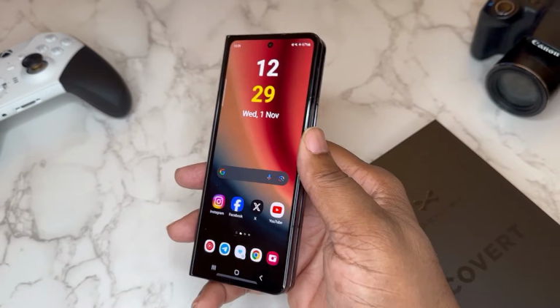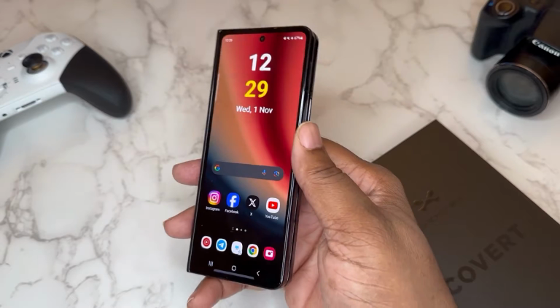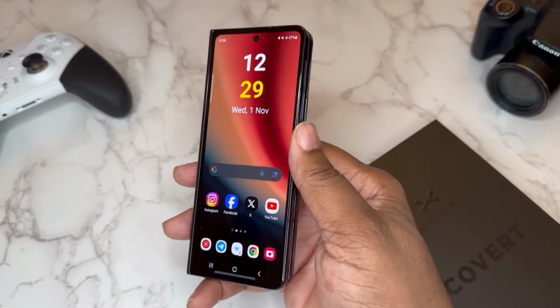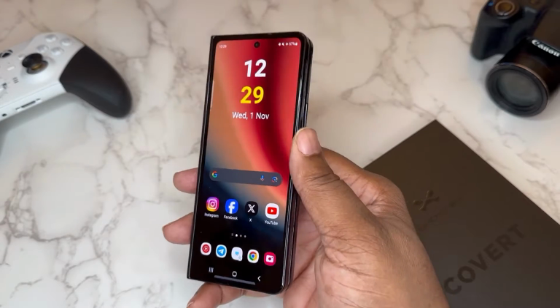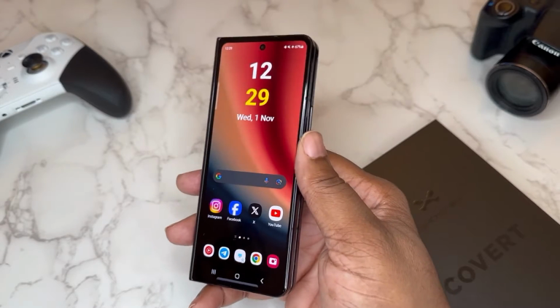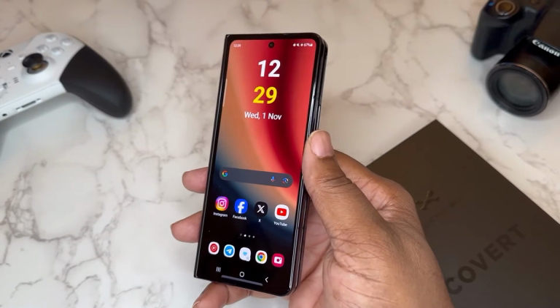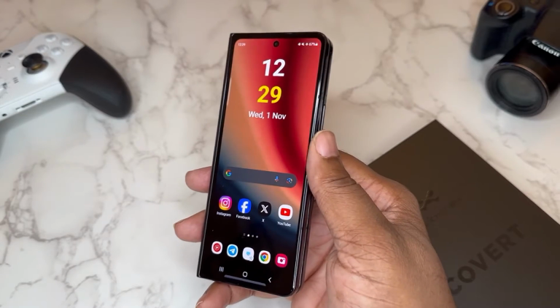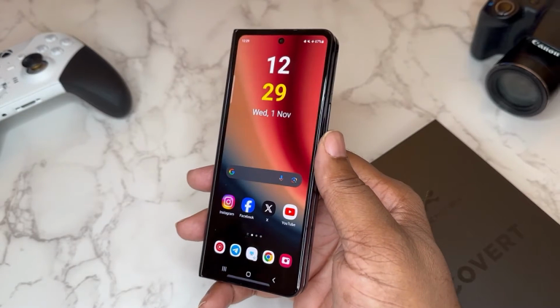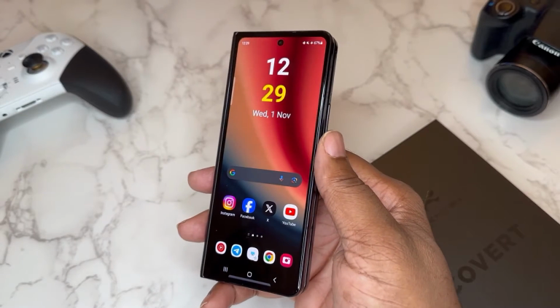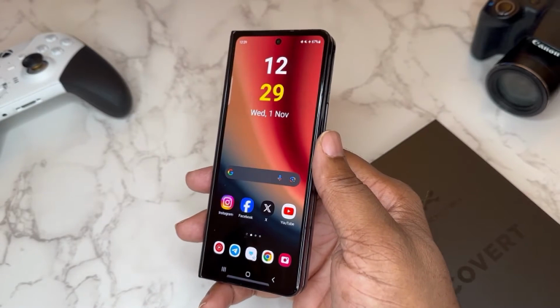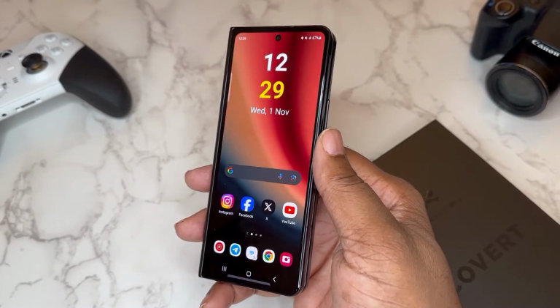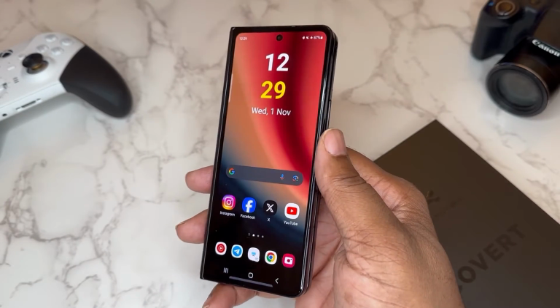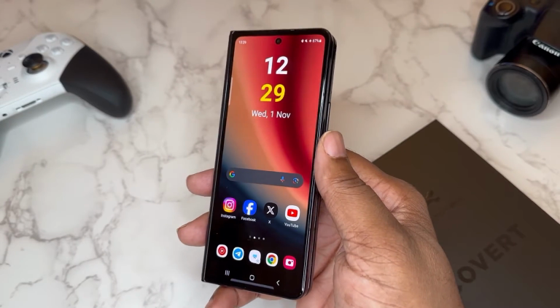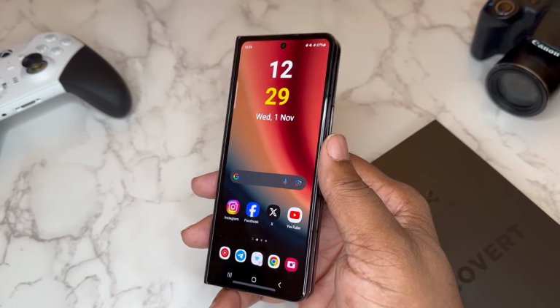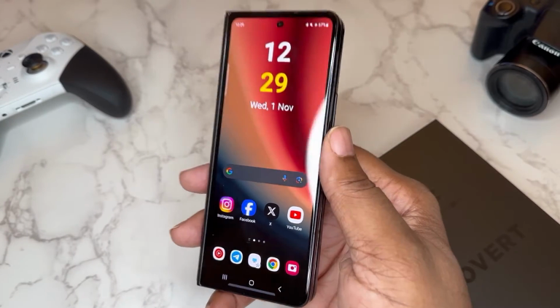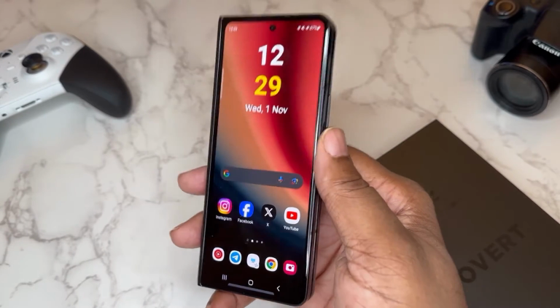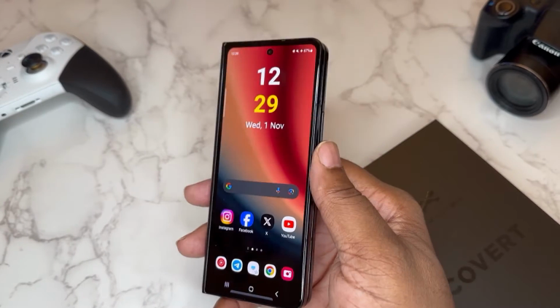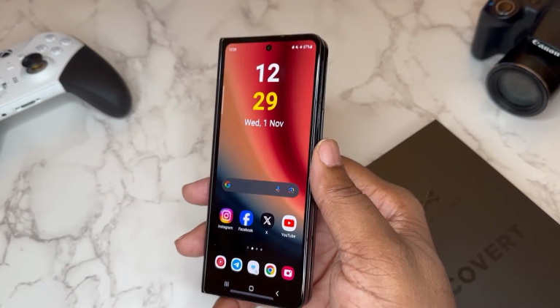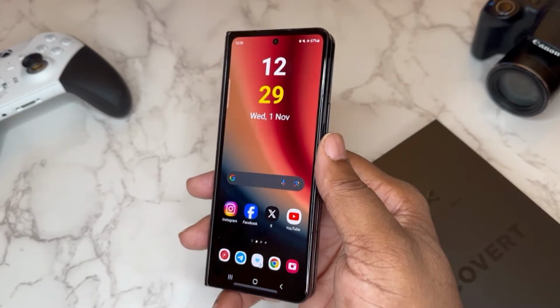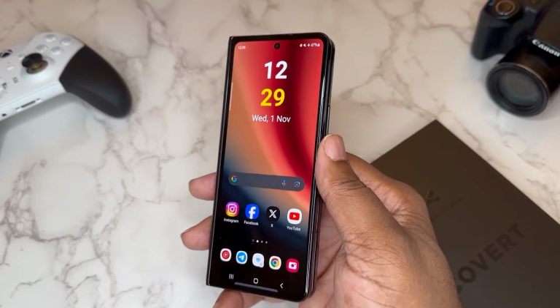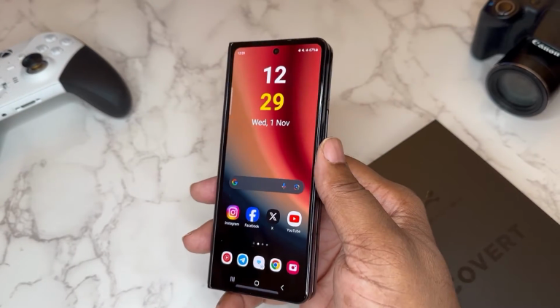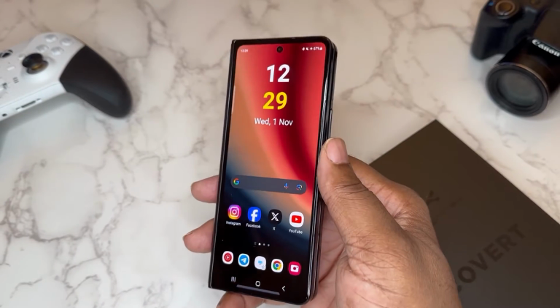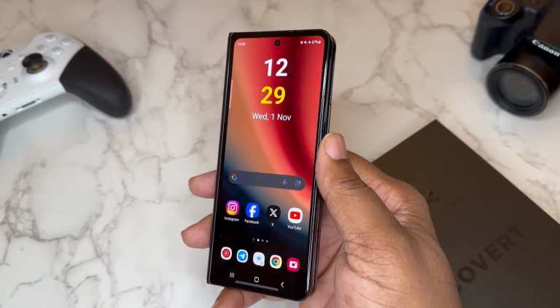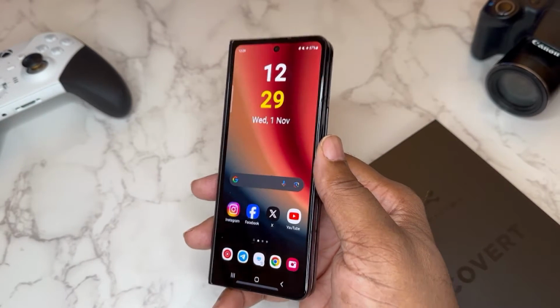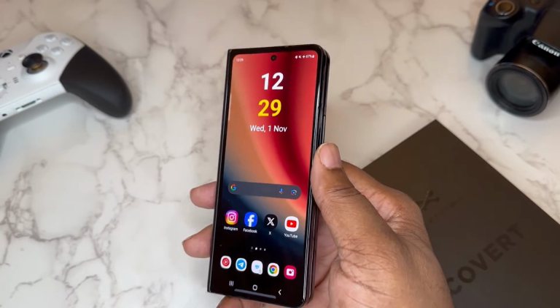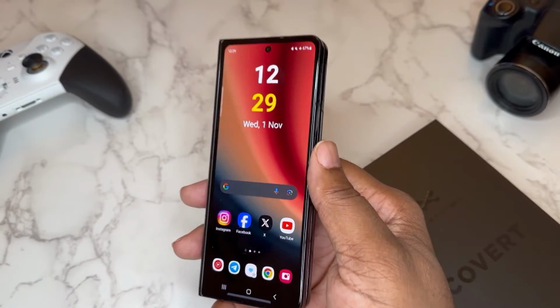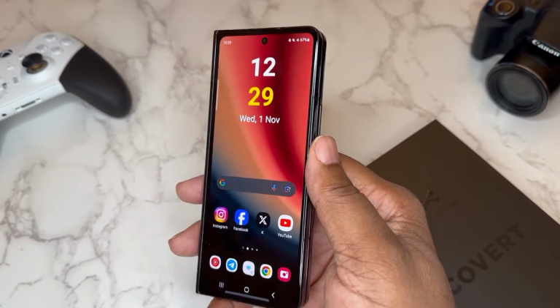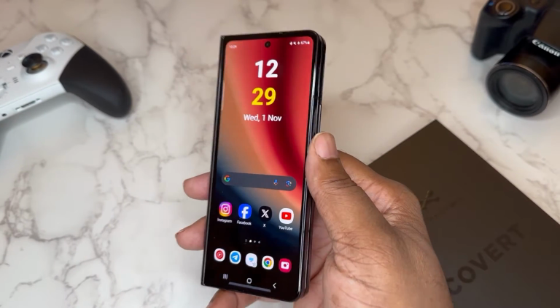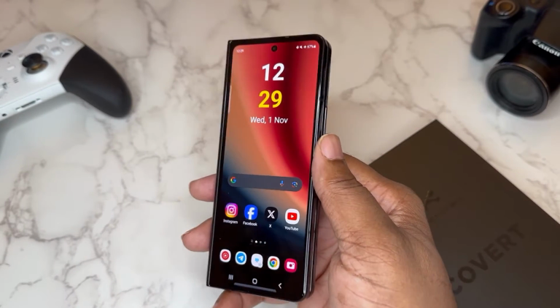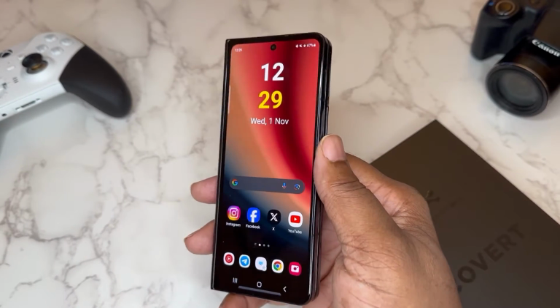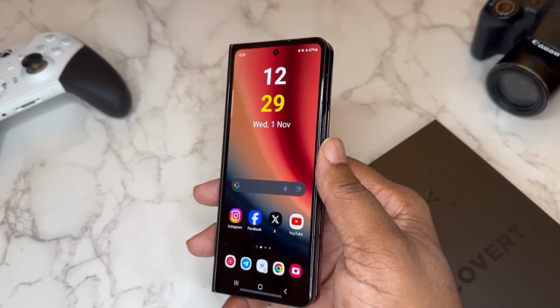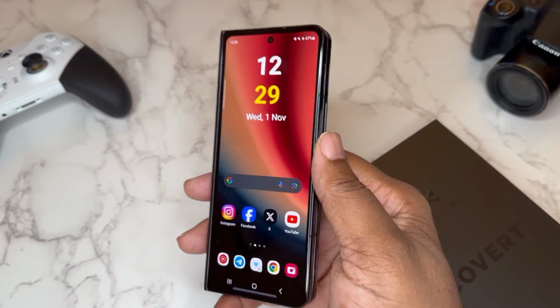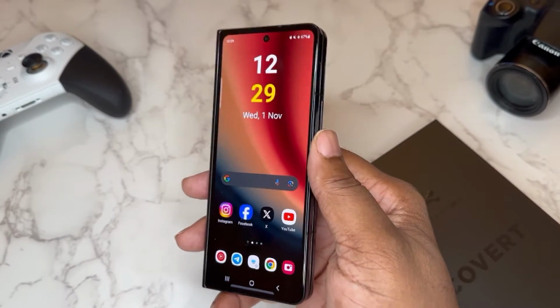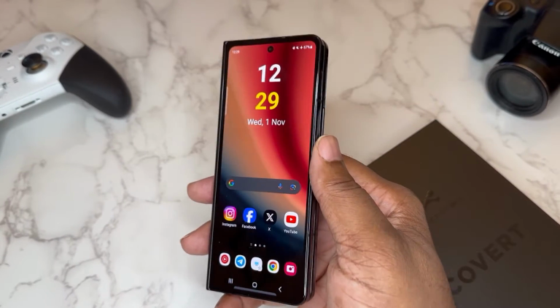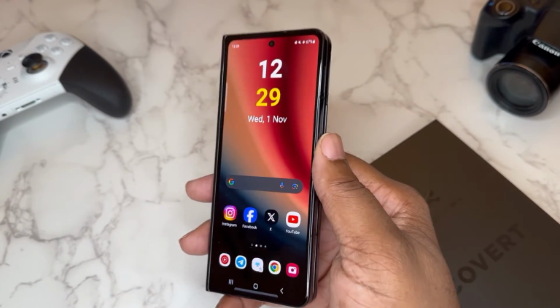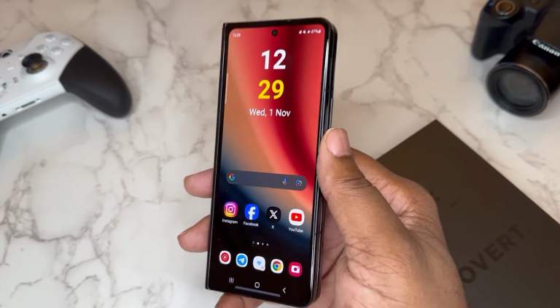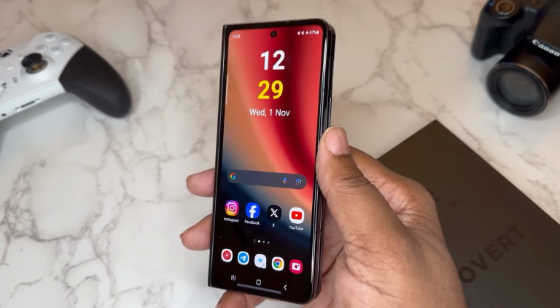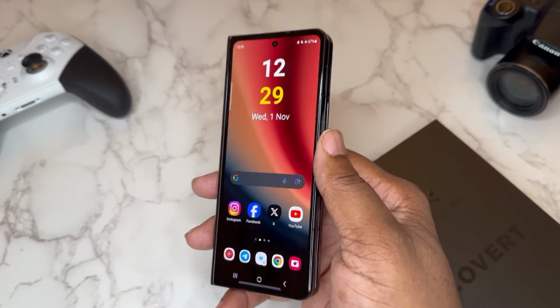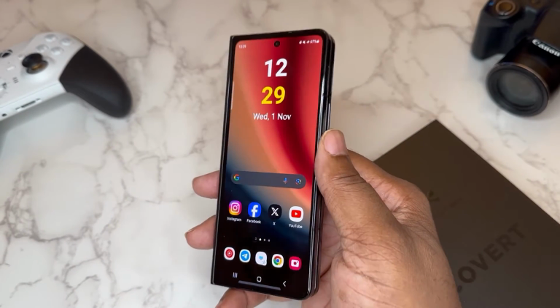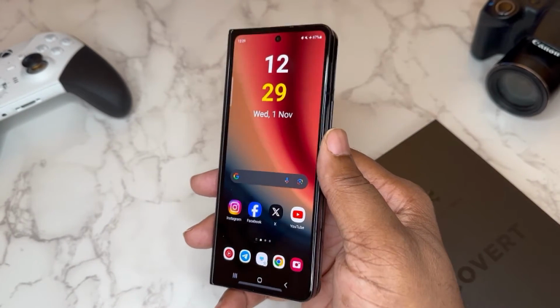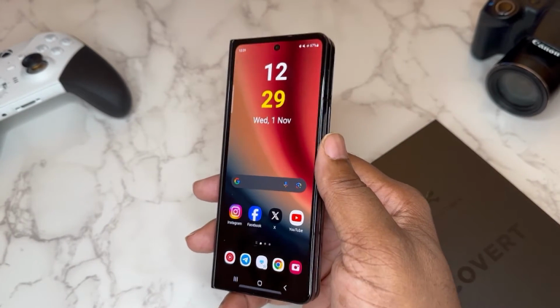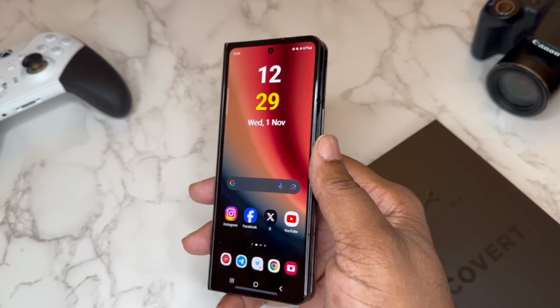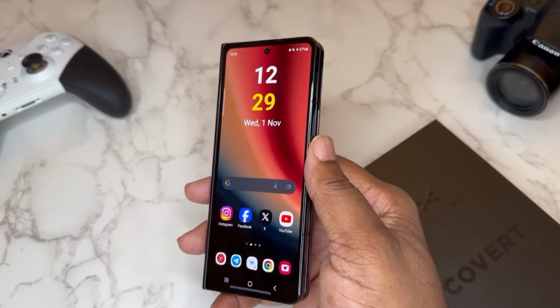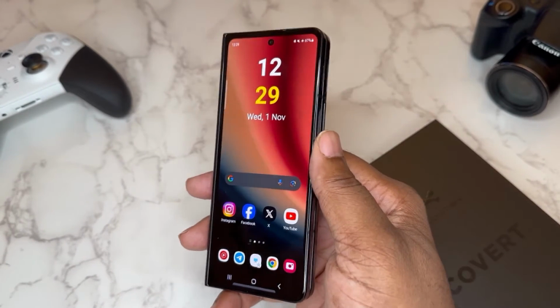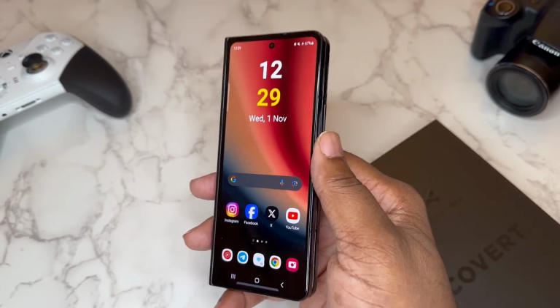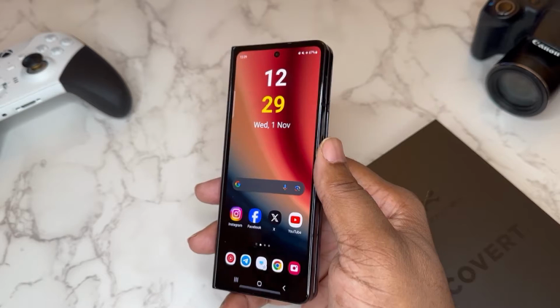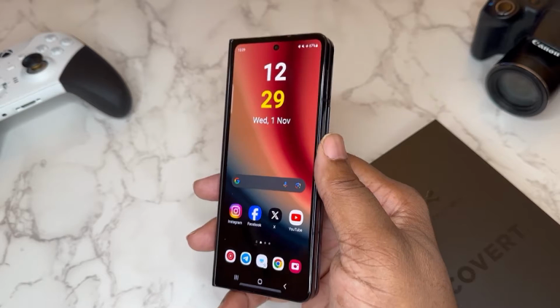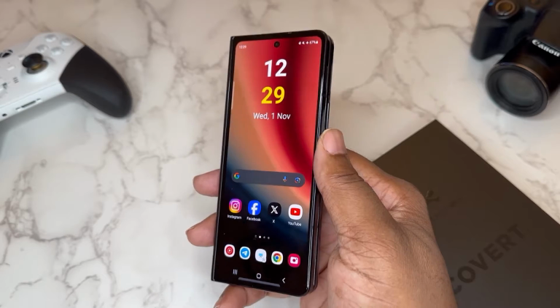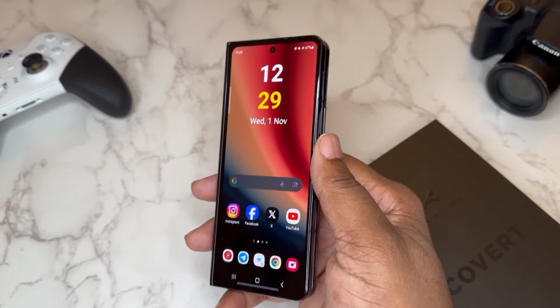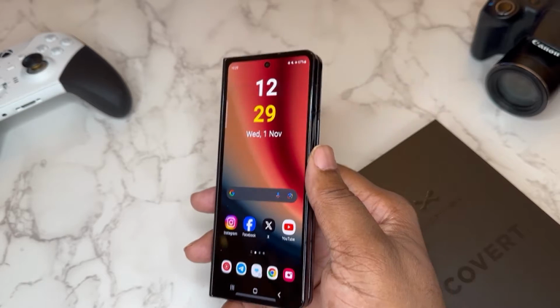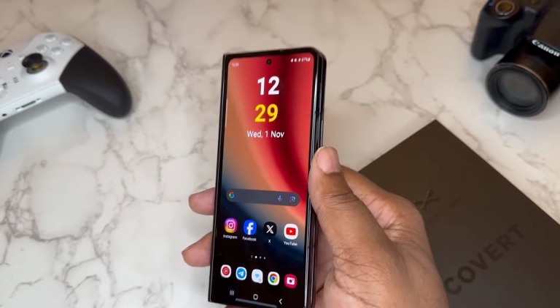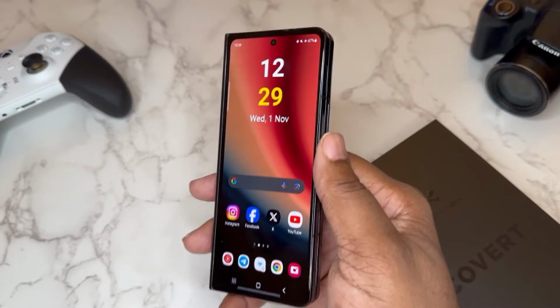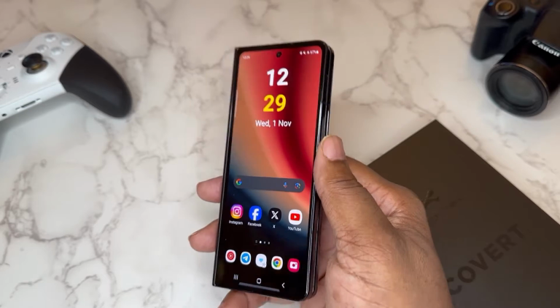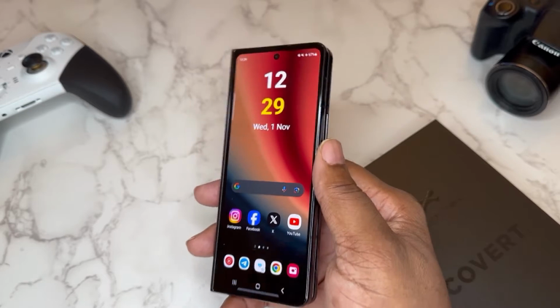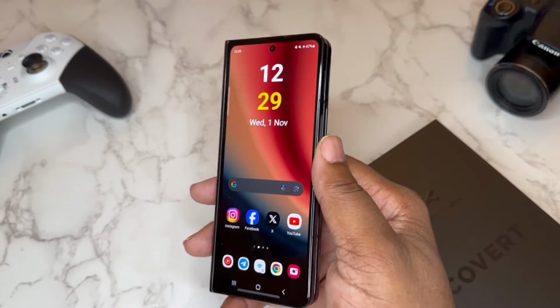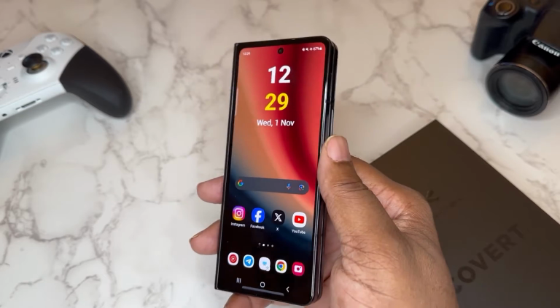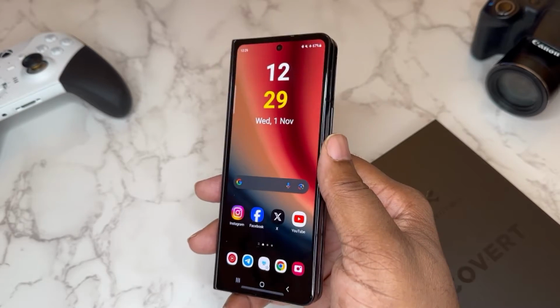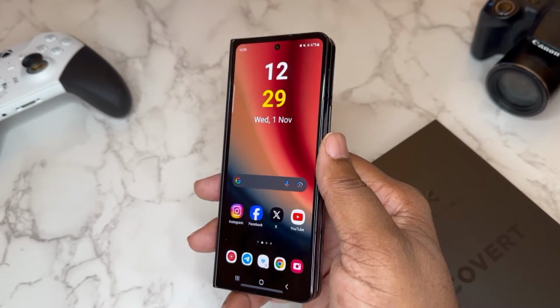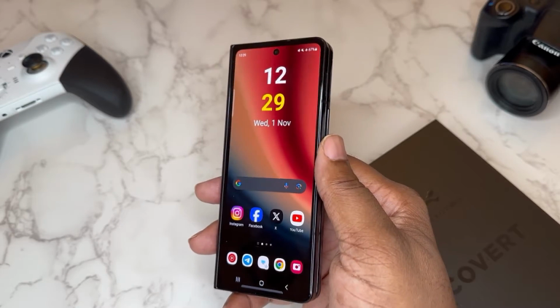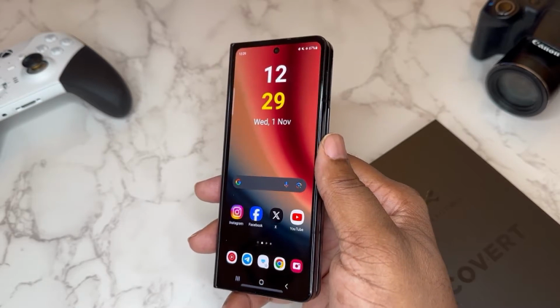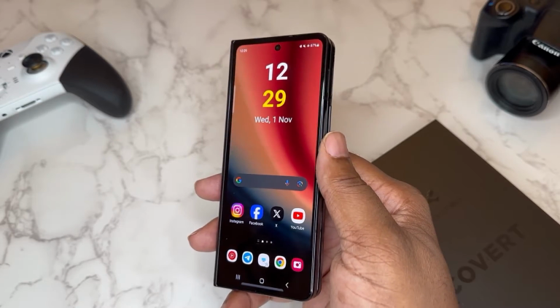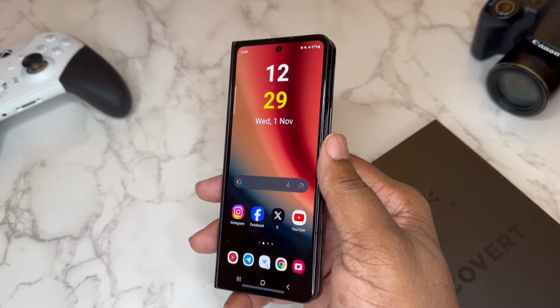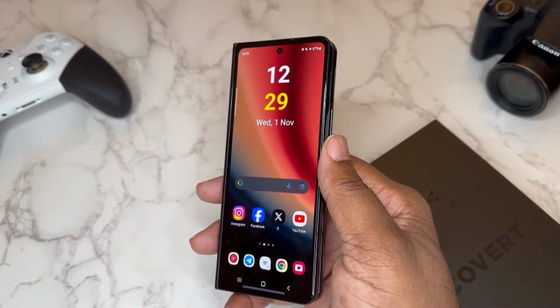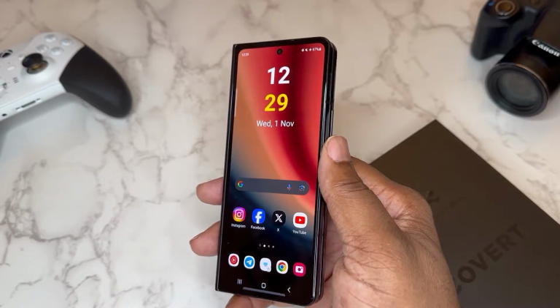What's good YouTube, it's your man BG Tech Life, and today we got that Samsung Galaxy Z Fold 5 on deck and it is a case video.